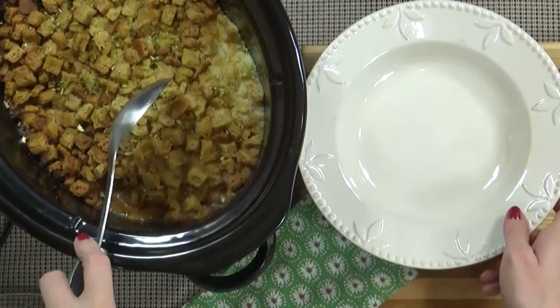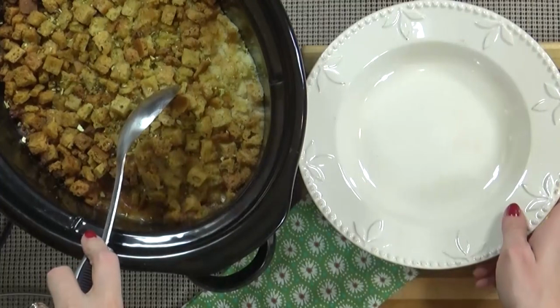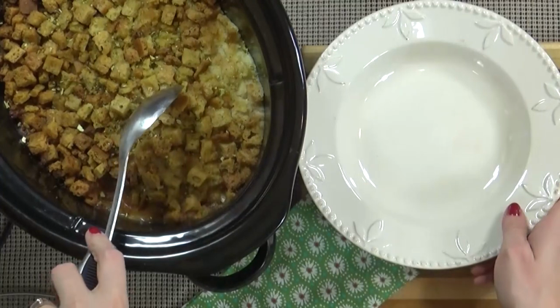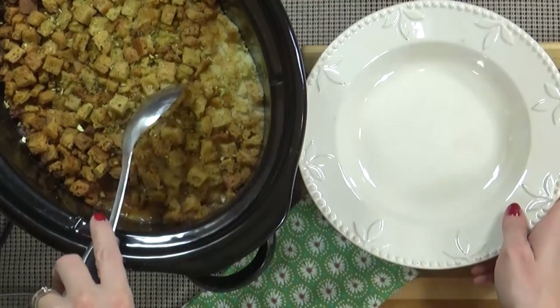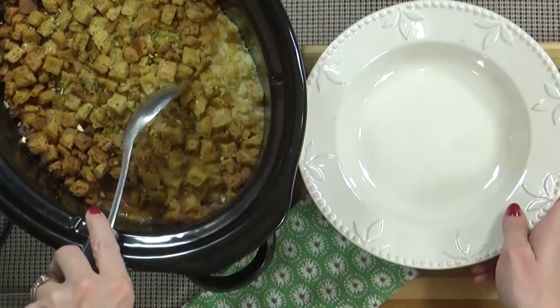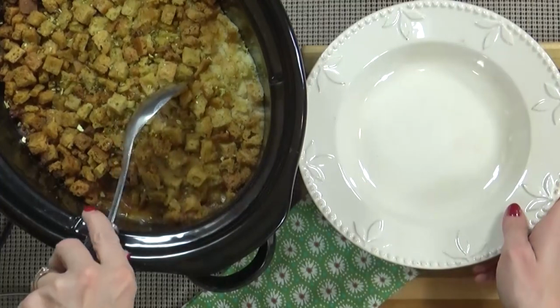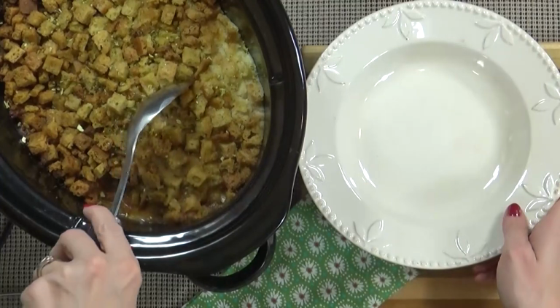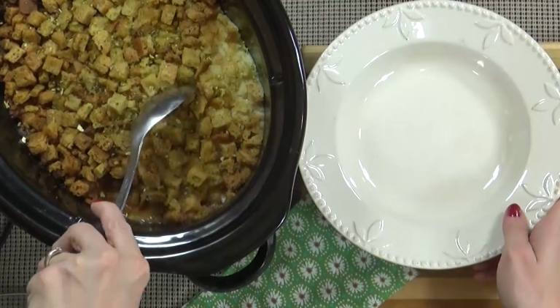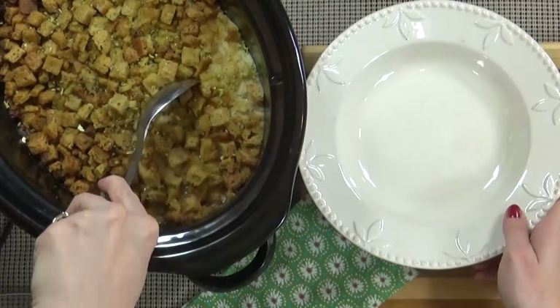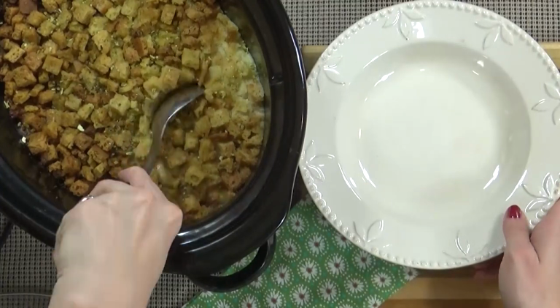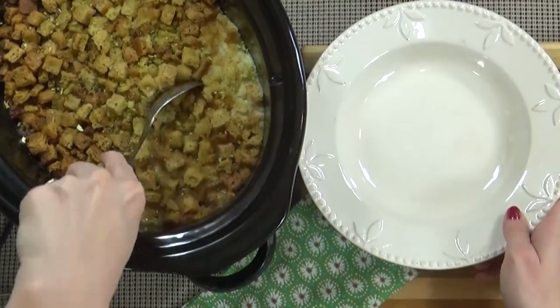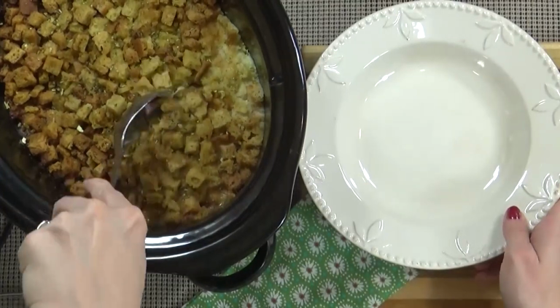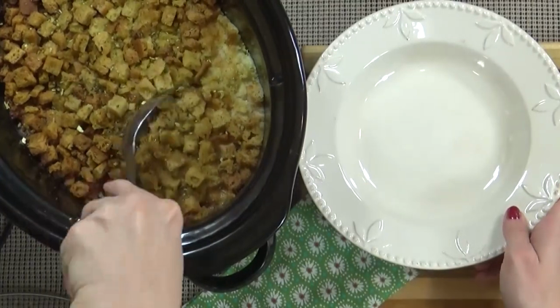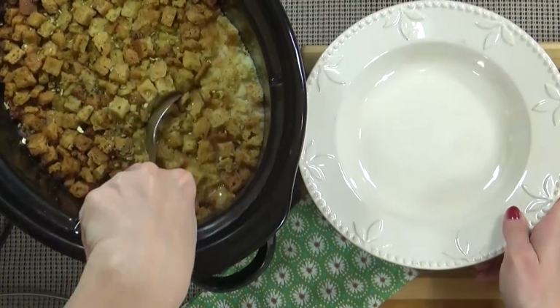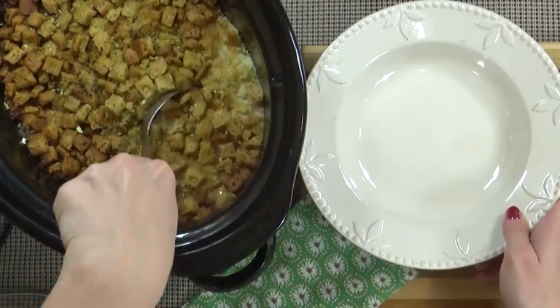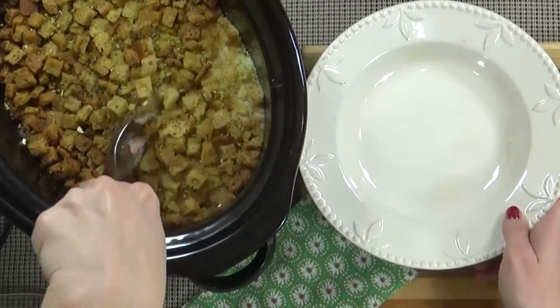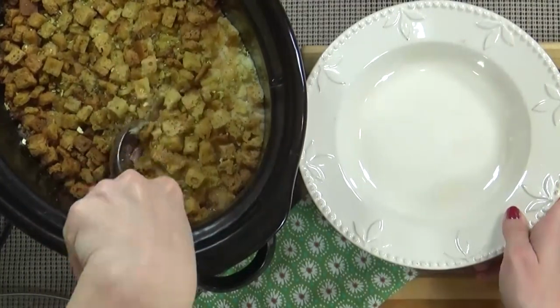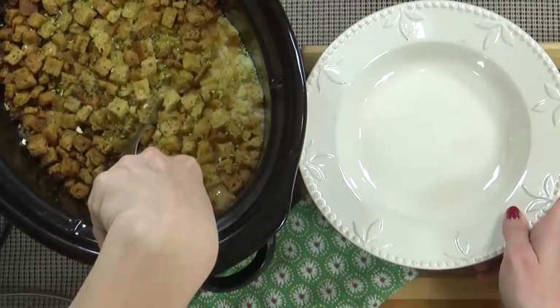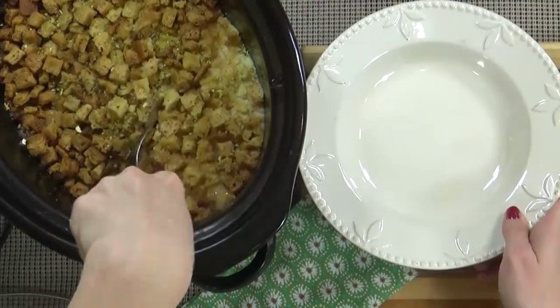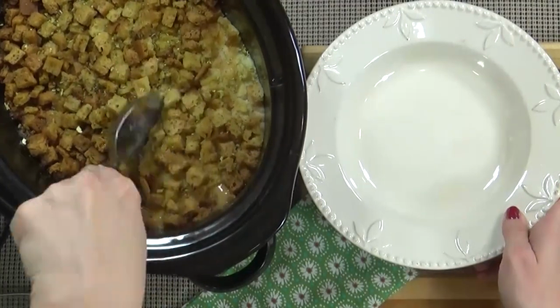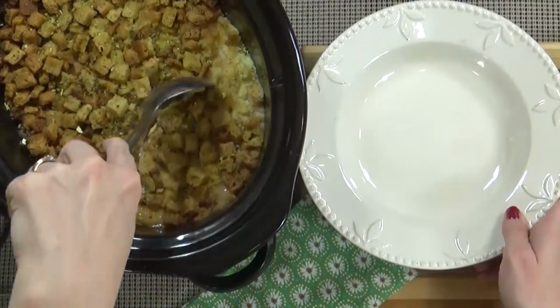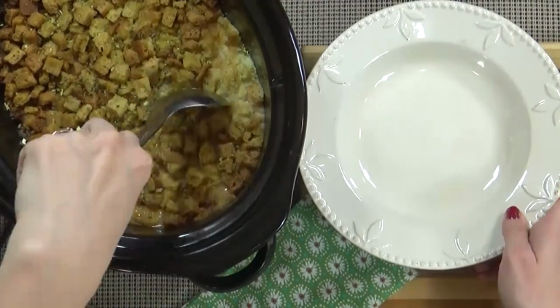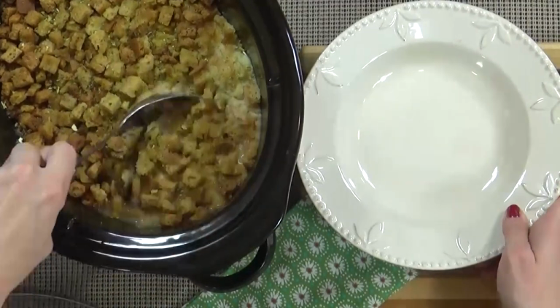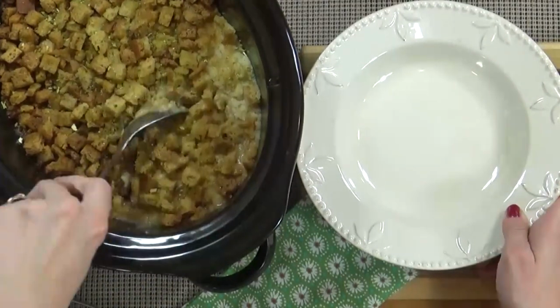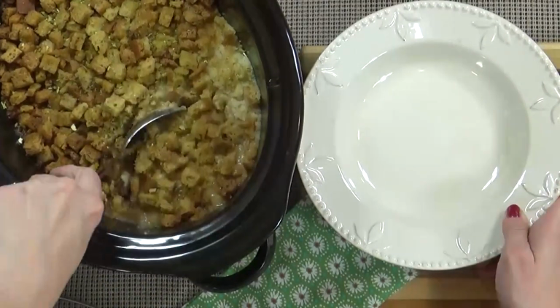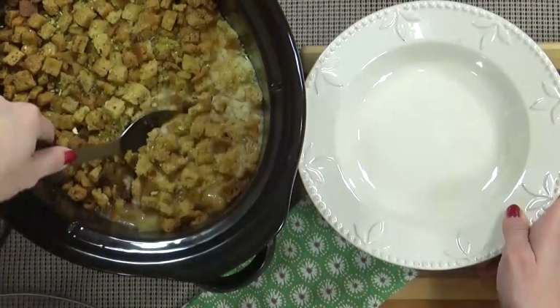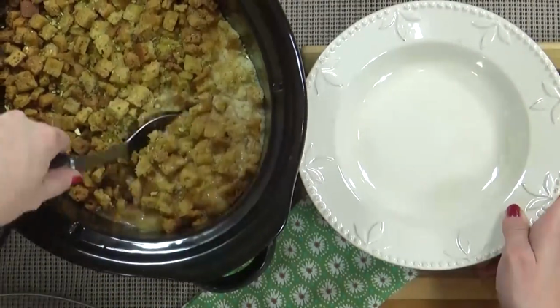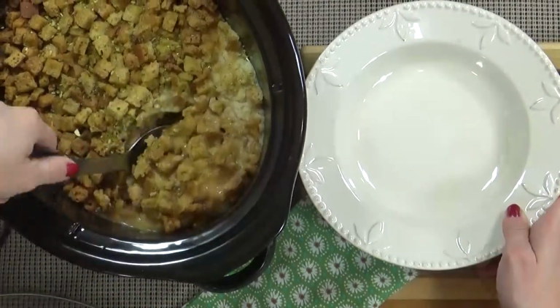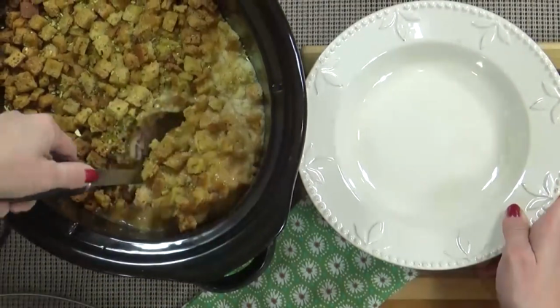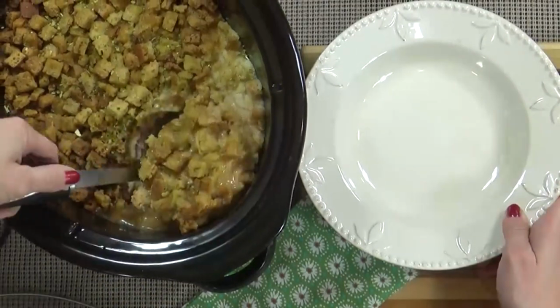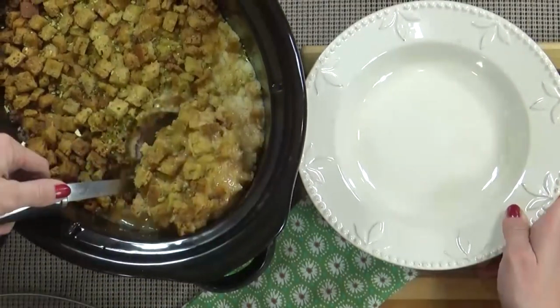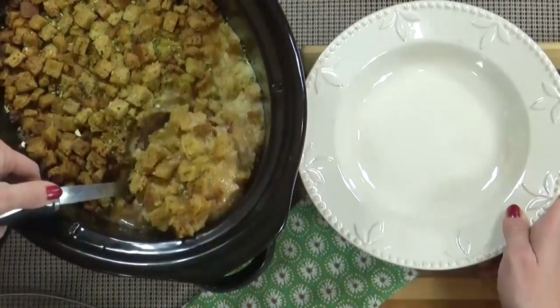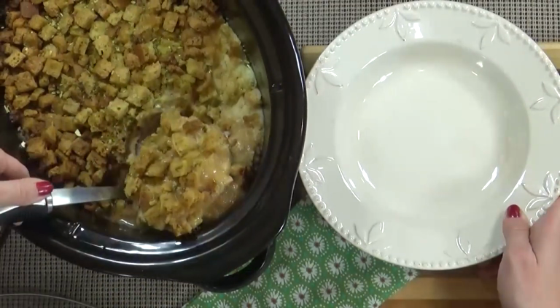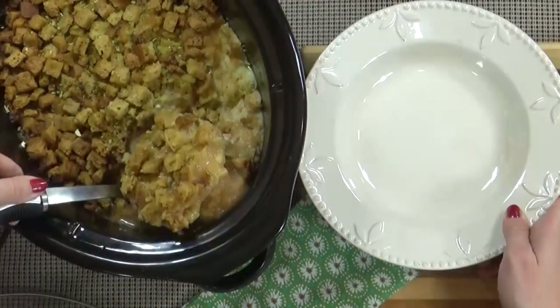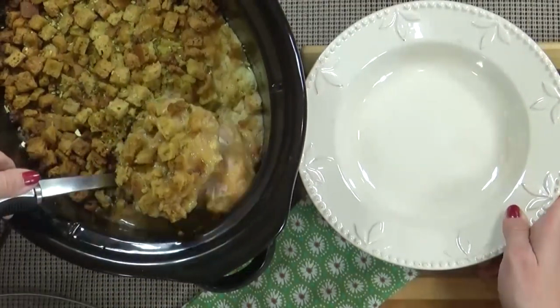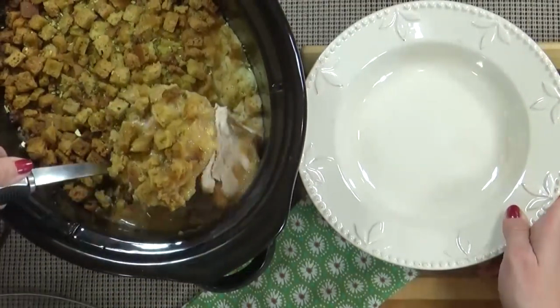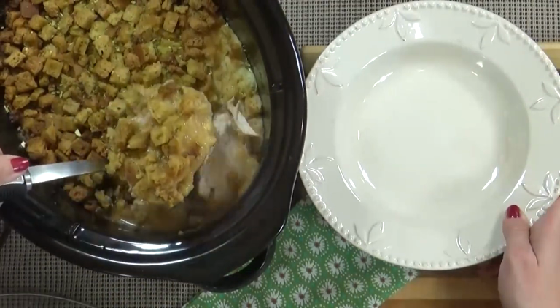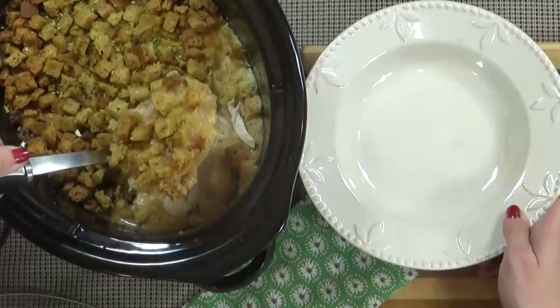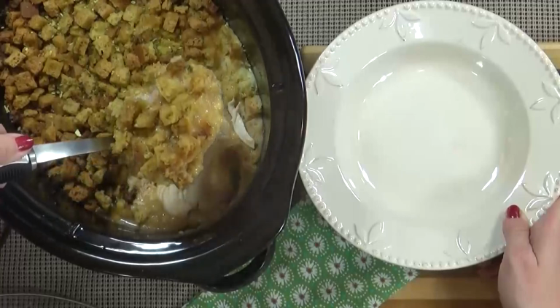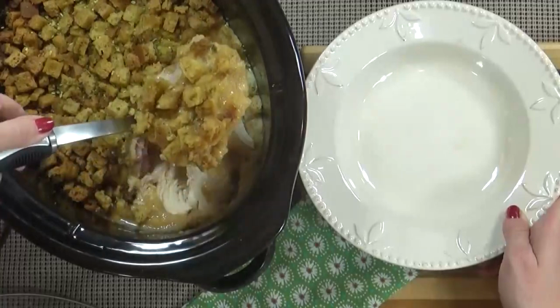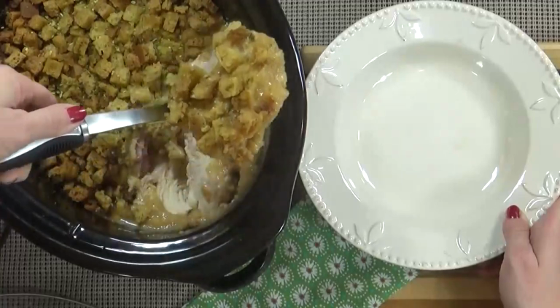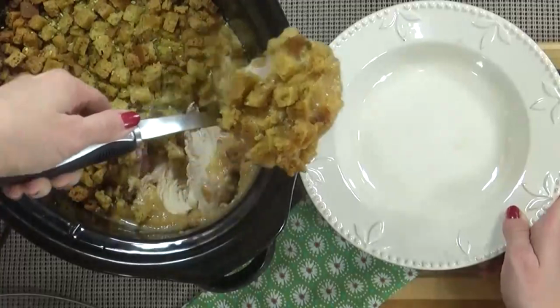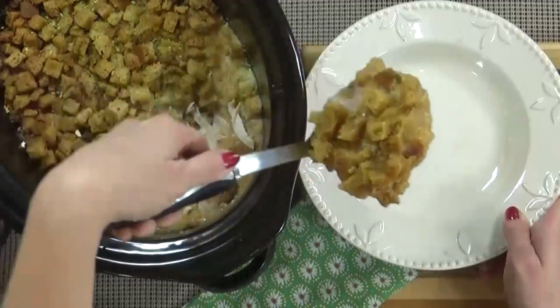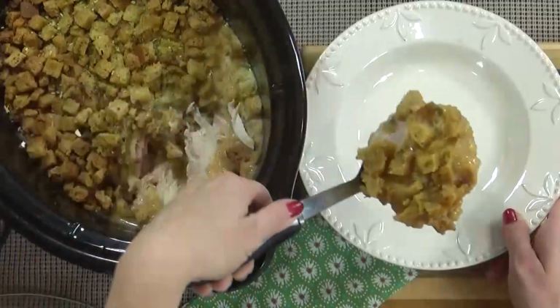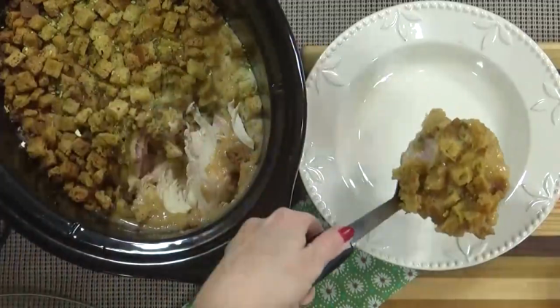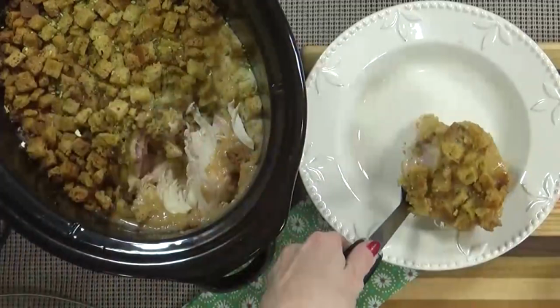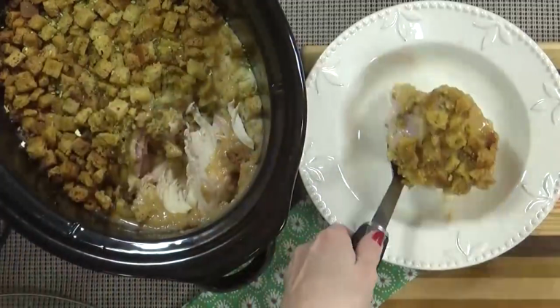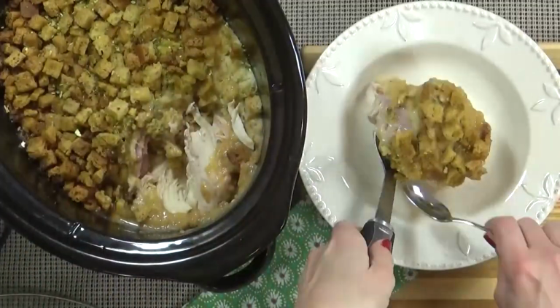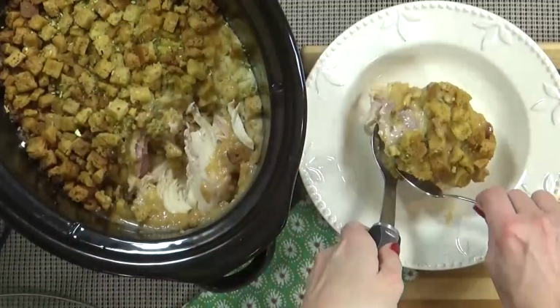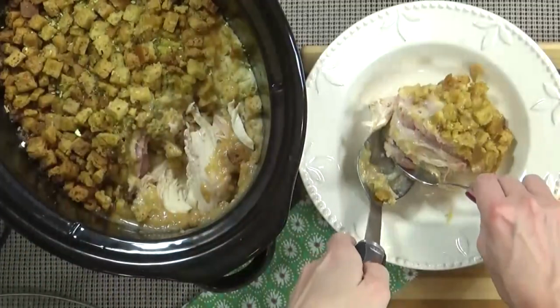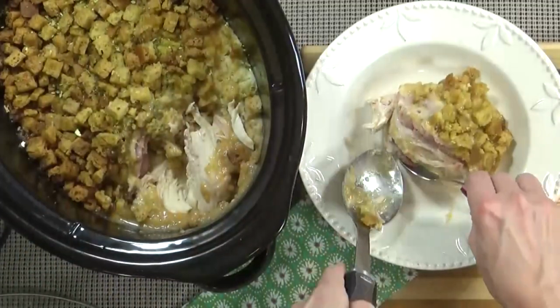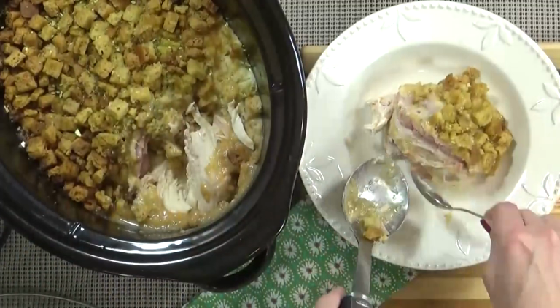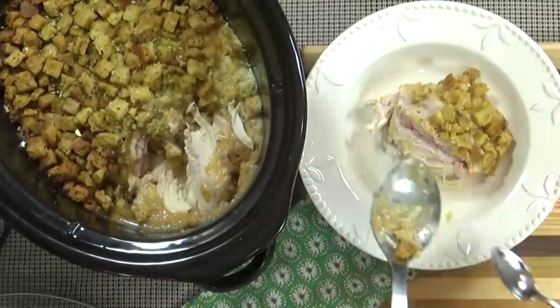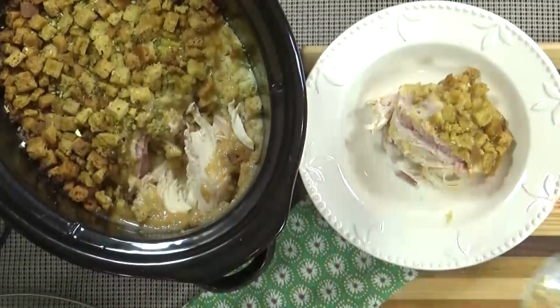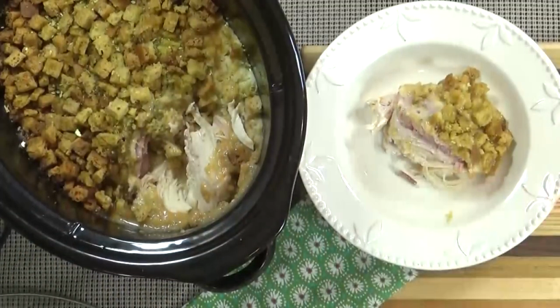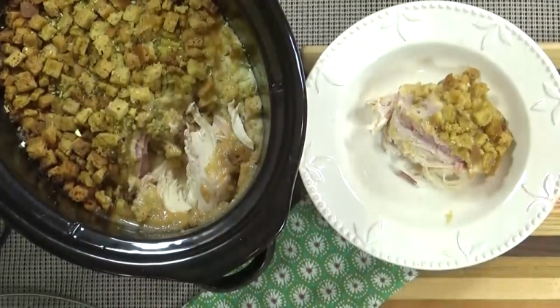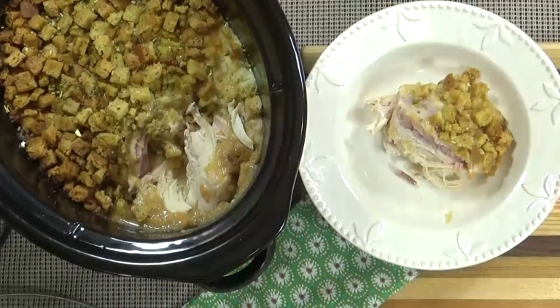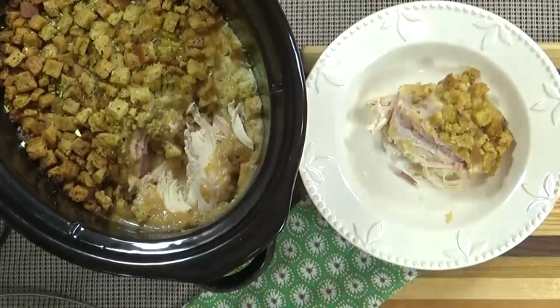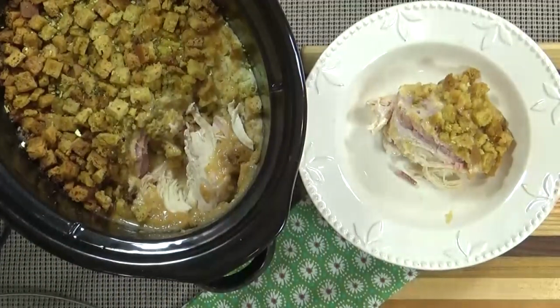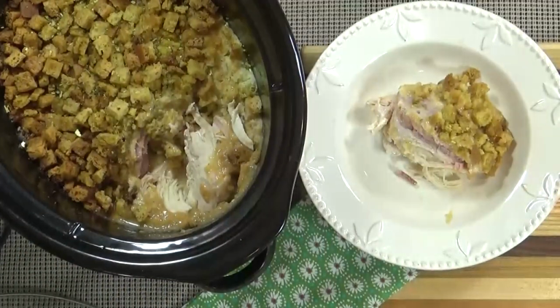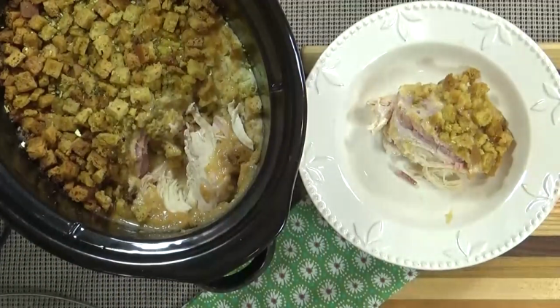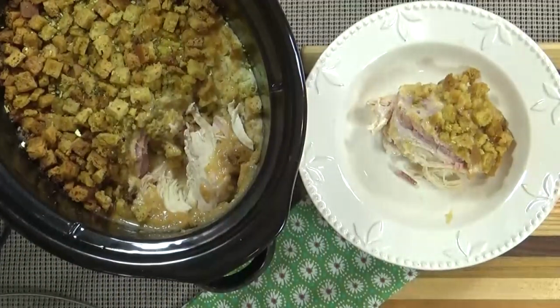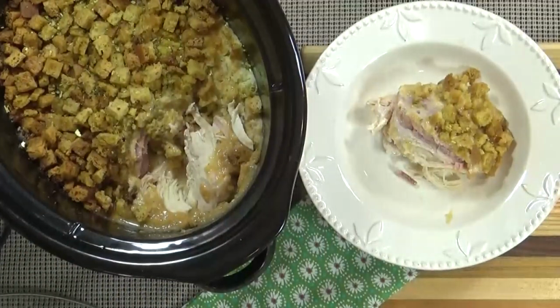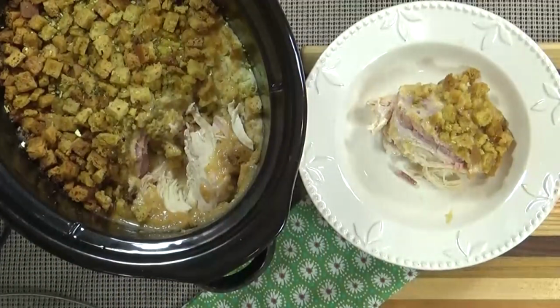Seriously, this is one dish that will have your entire house smelling delicious. When it's ready, we can dig in. I like to take my spoon and poke through the chicken and ham to scoop out a portion, and then I'll cut it smaller for my kids.